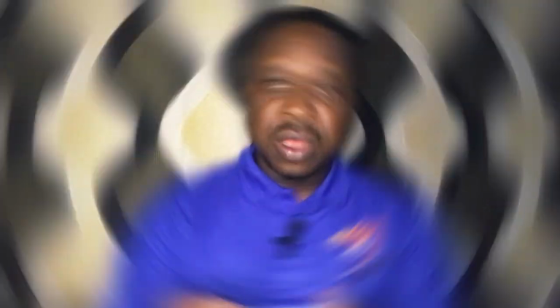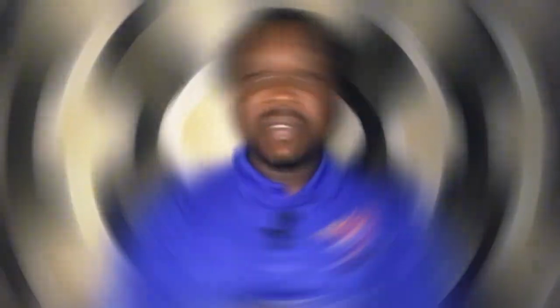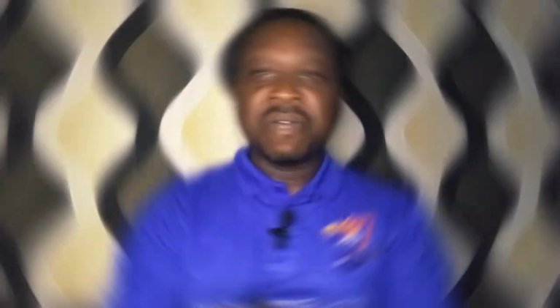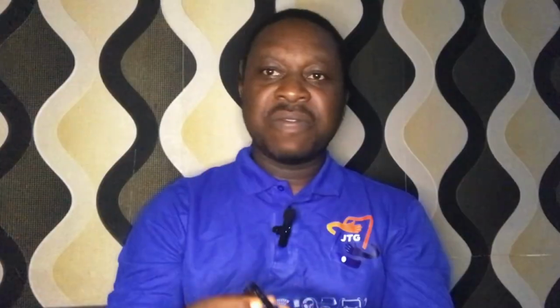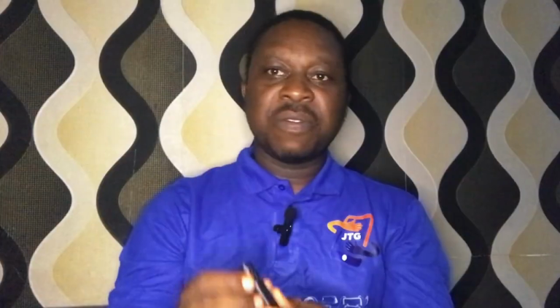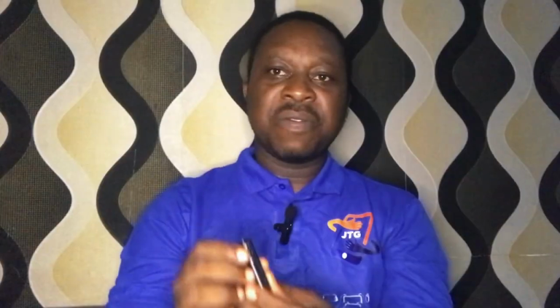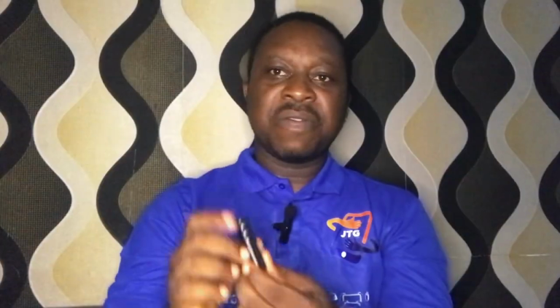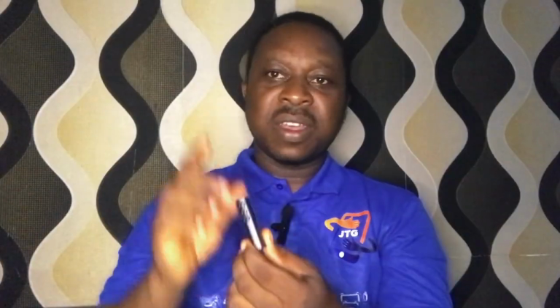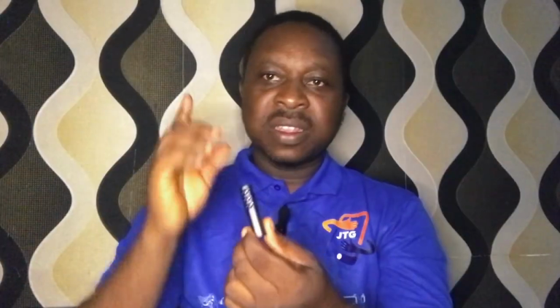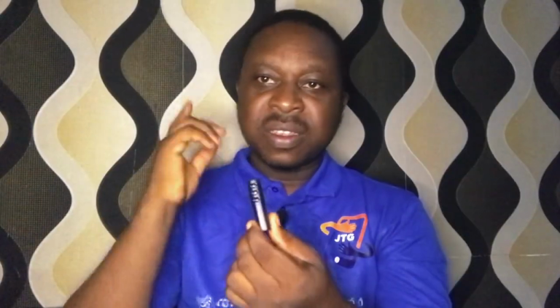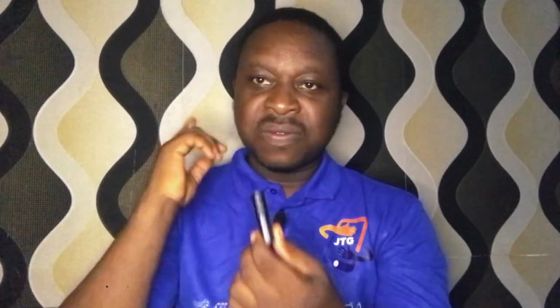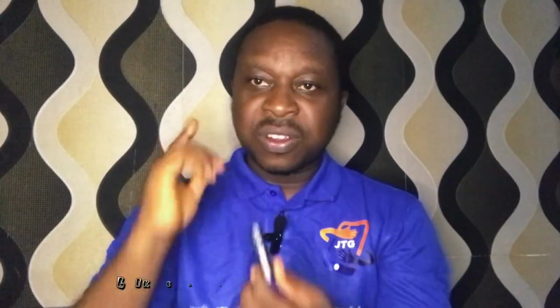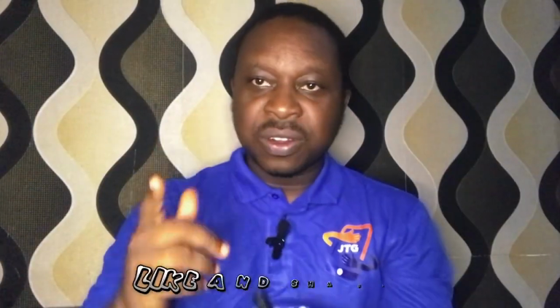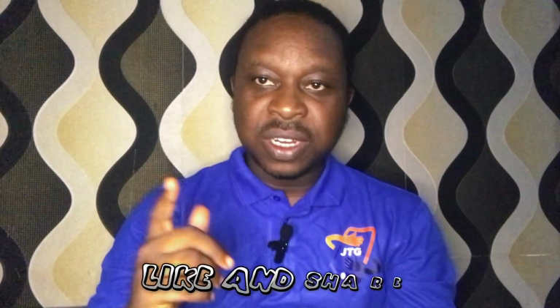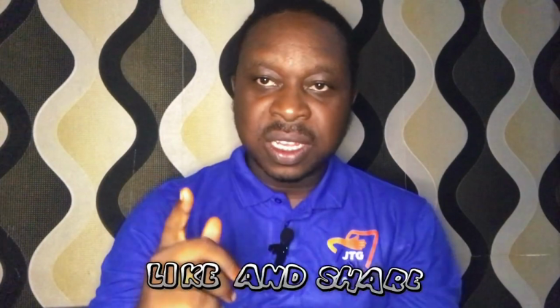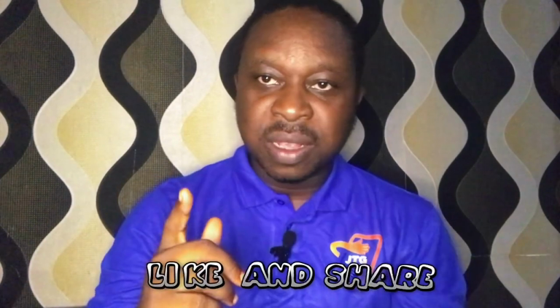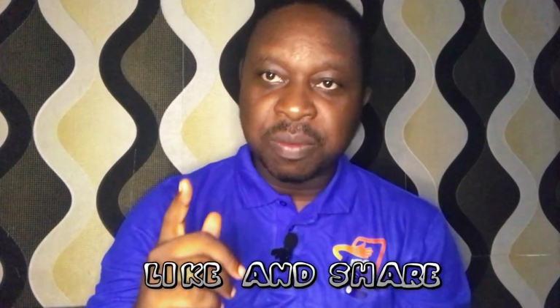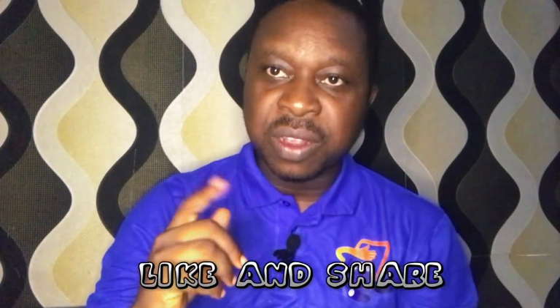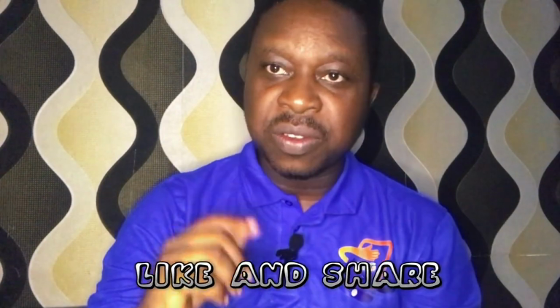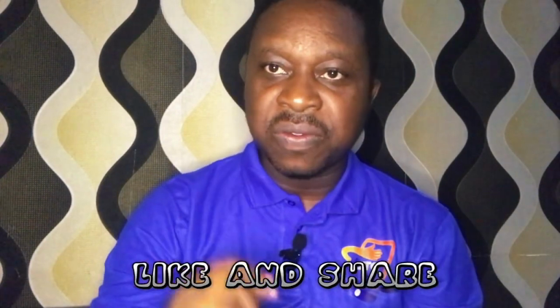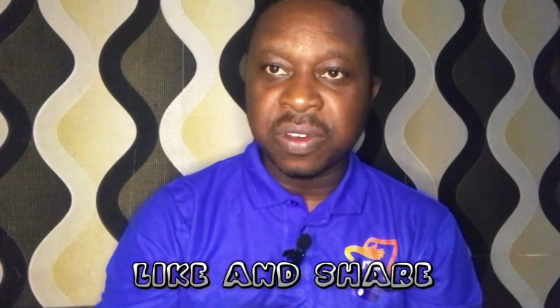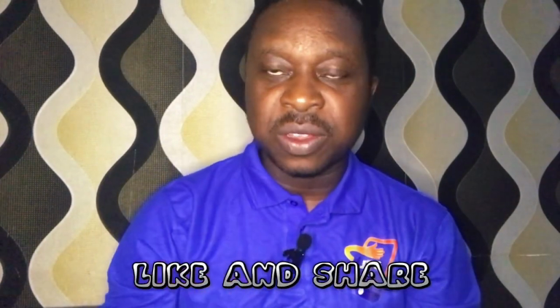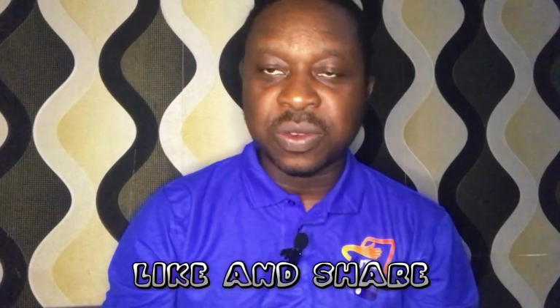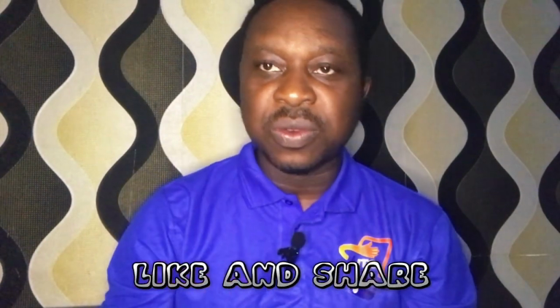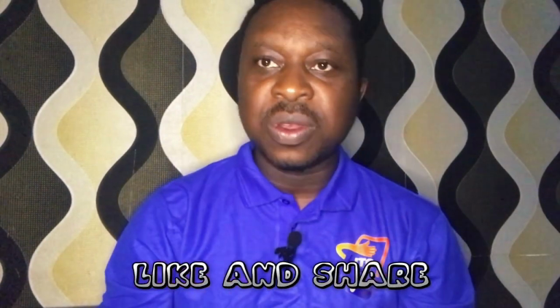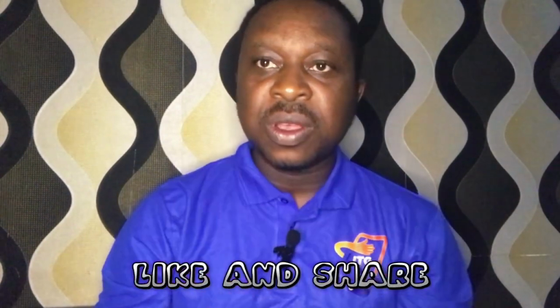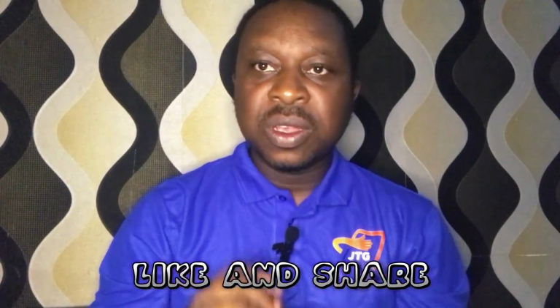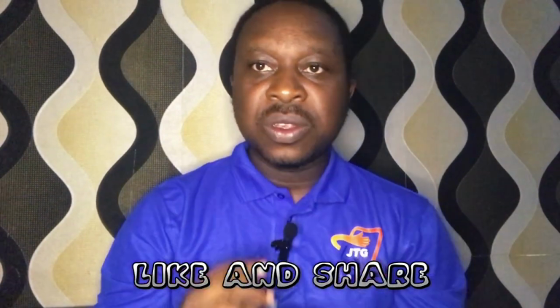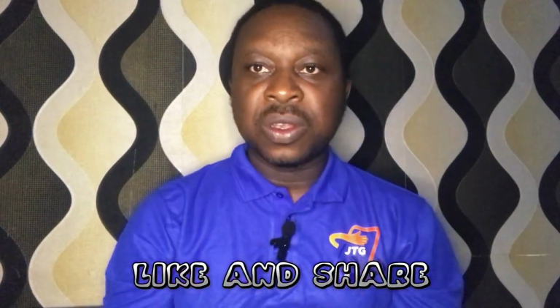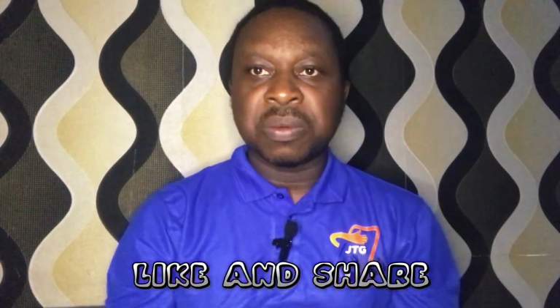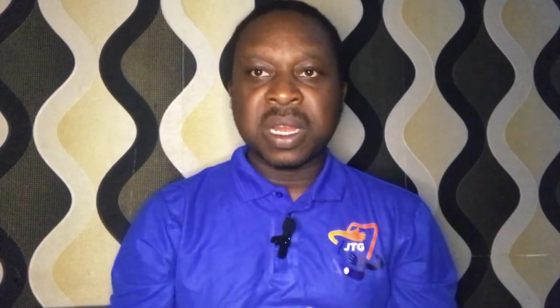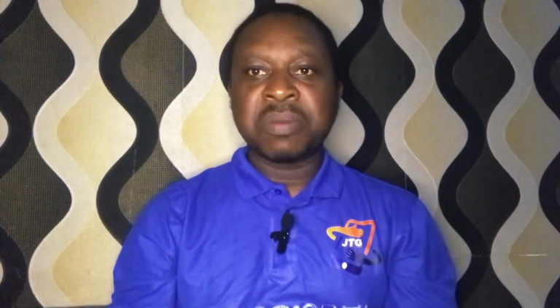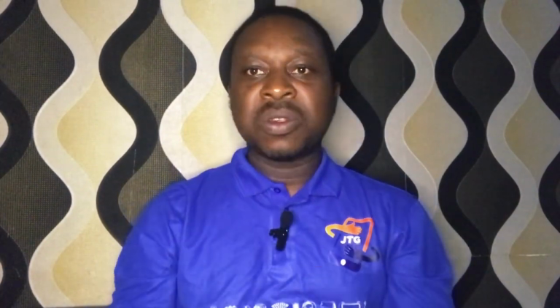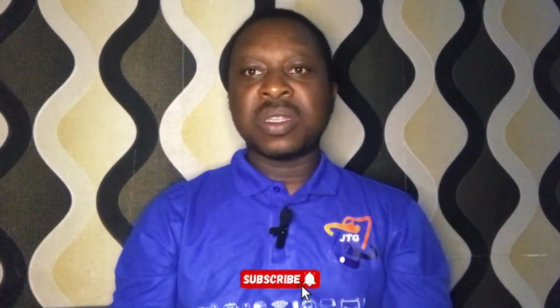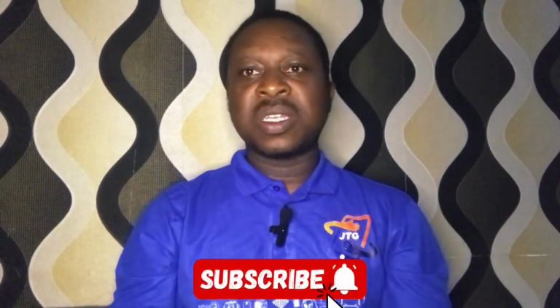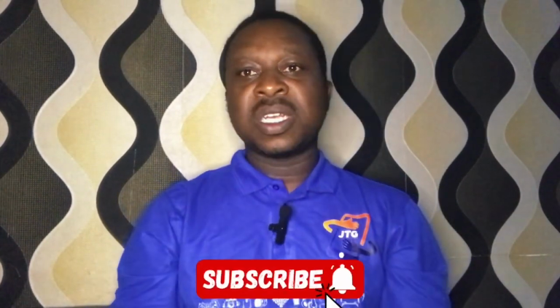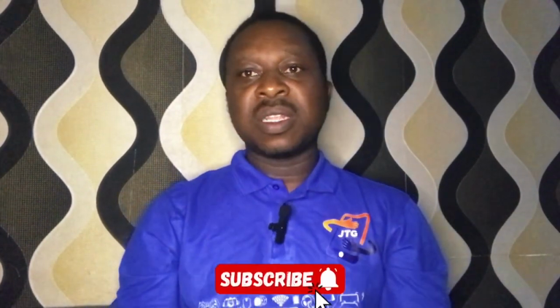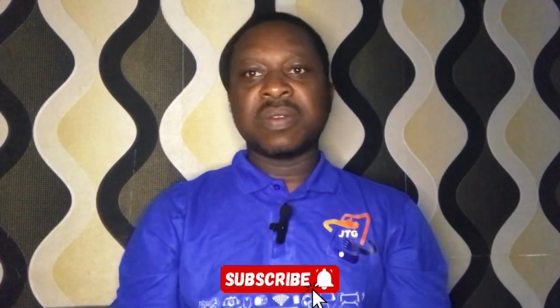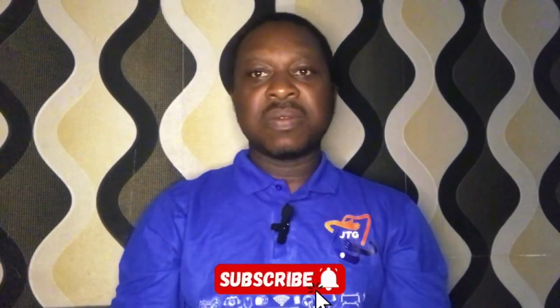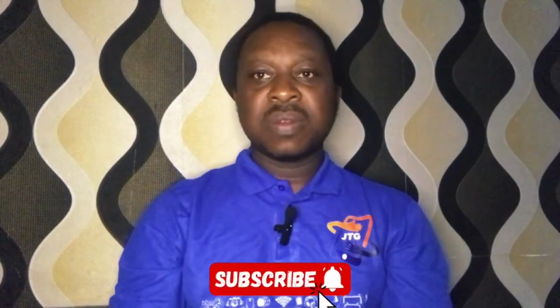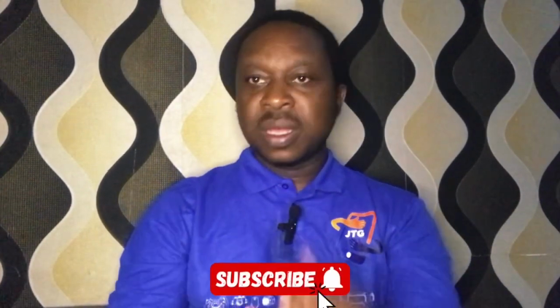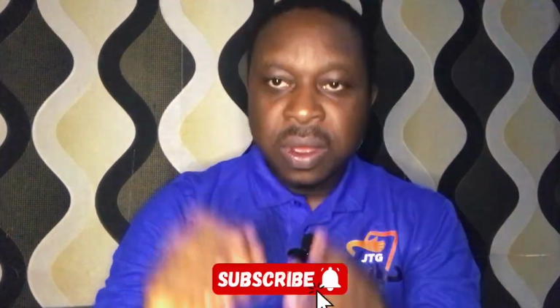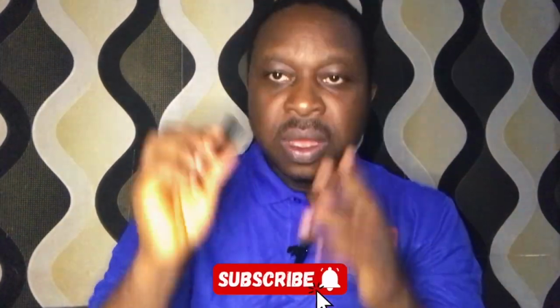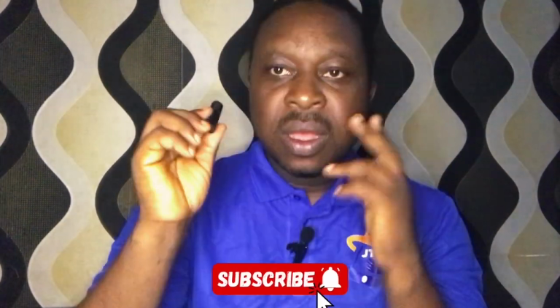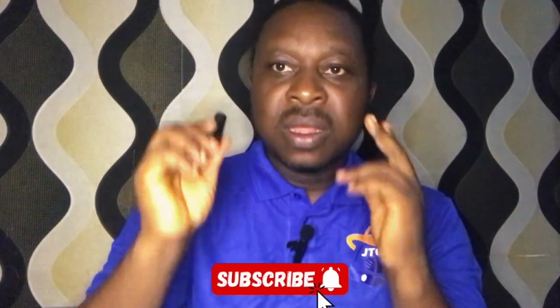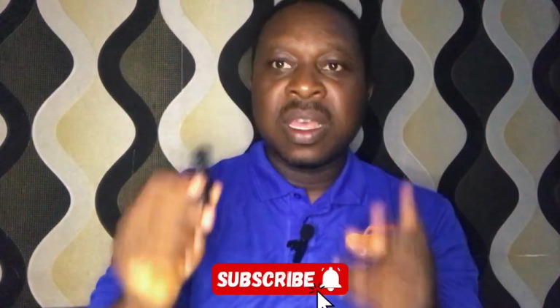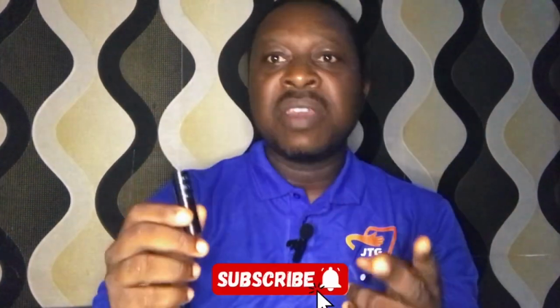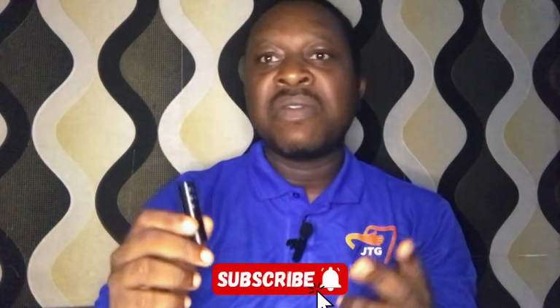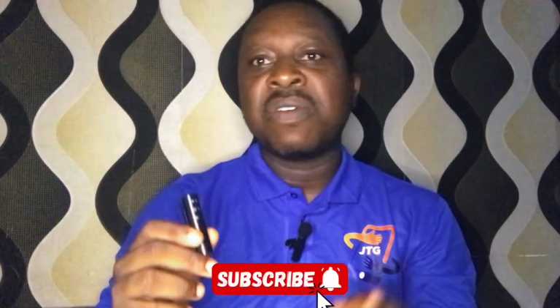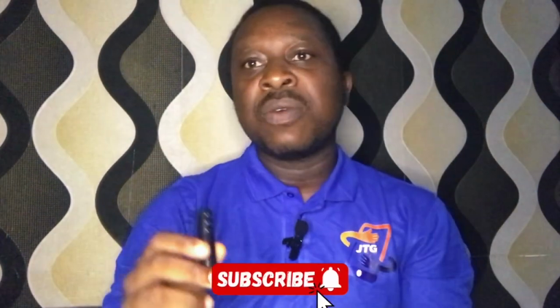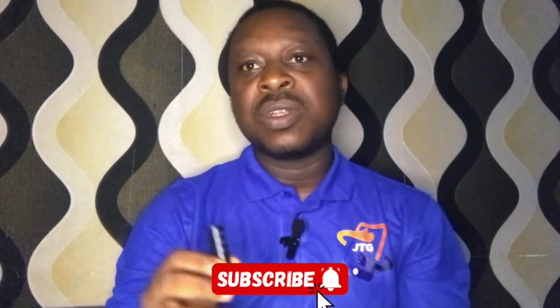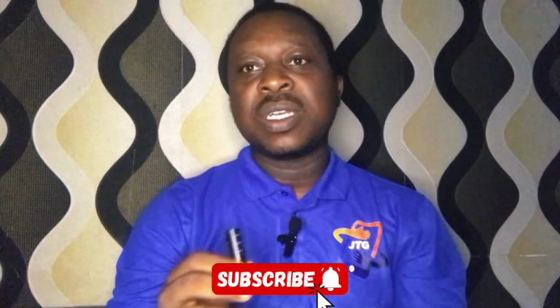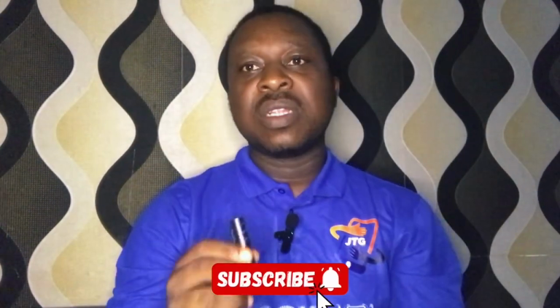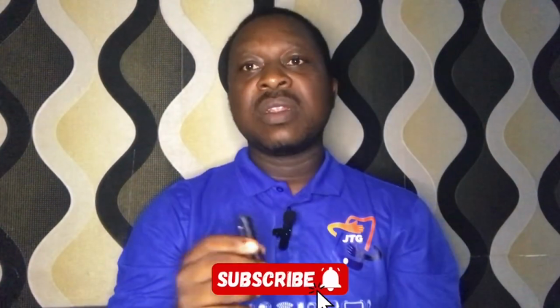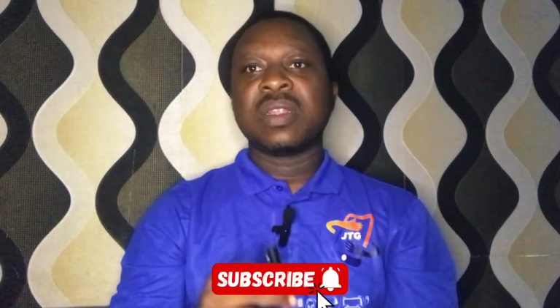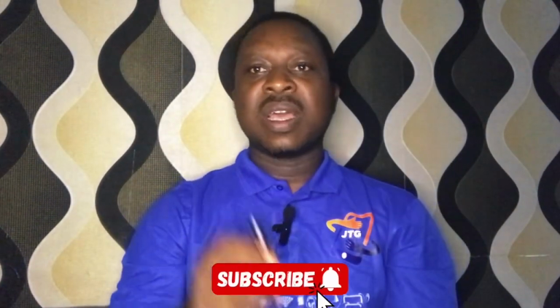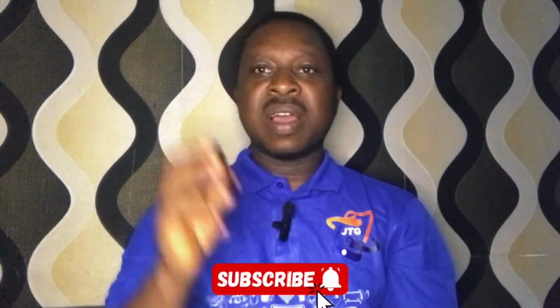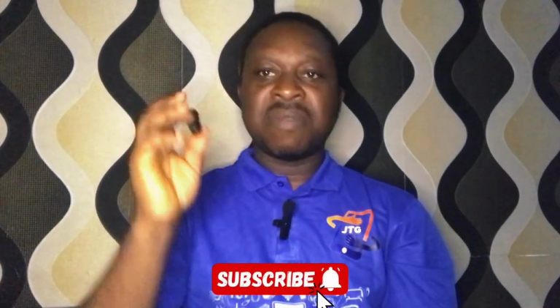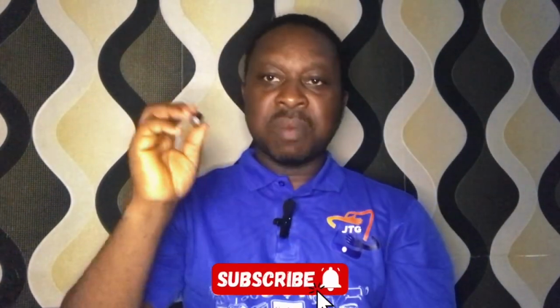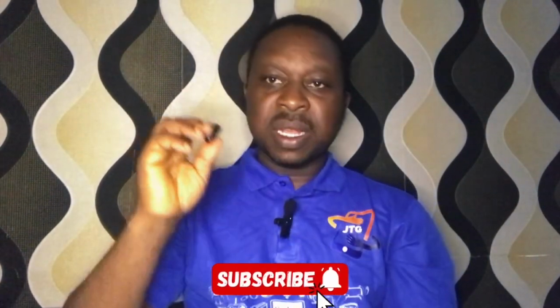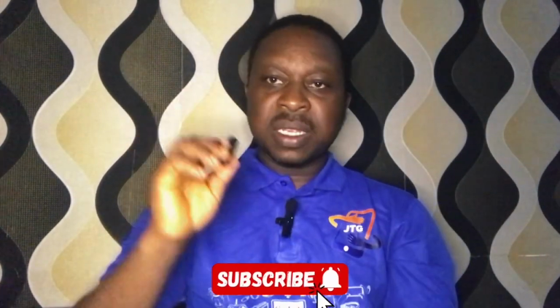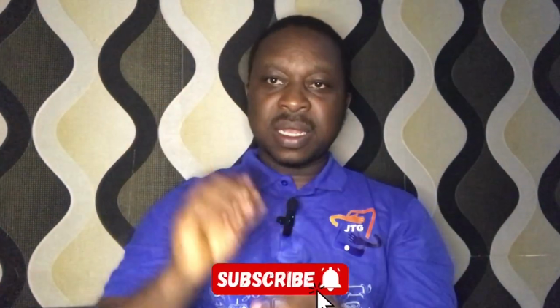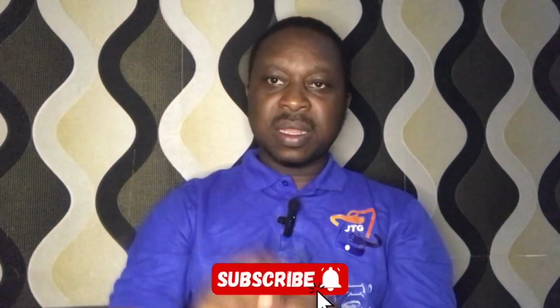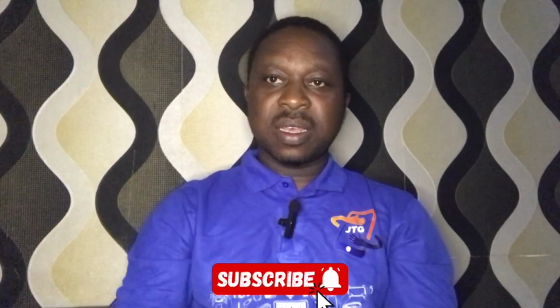If you find this video interesting, please don't forget to subscribe to this channel. Thank you for watching. Have a blessed day.